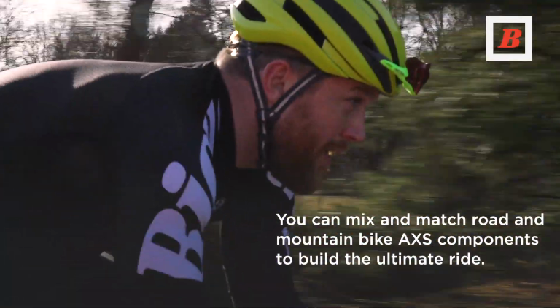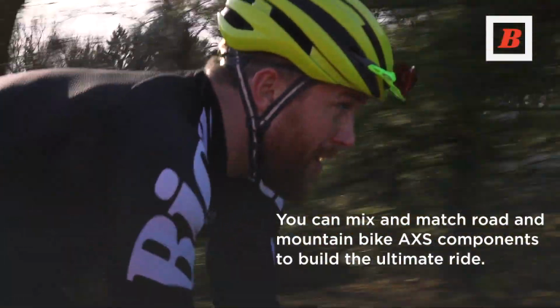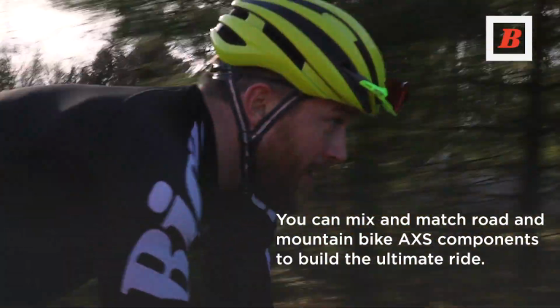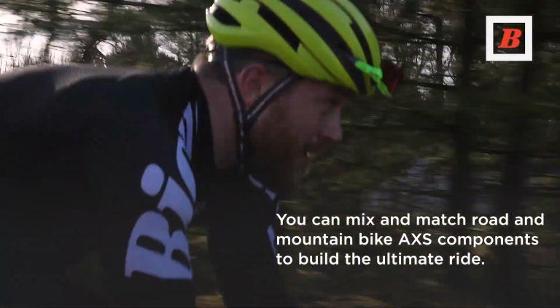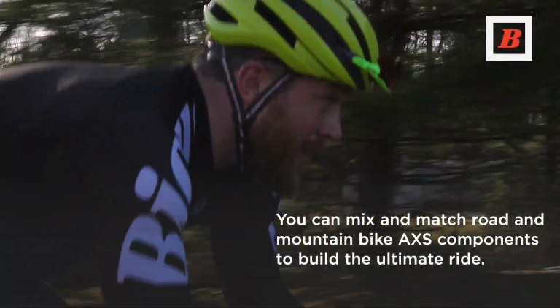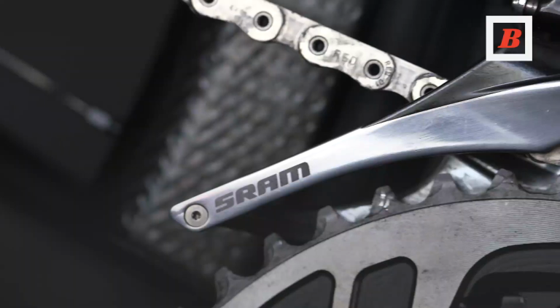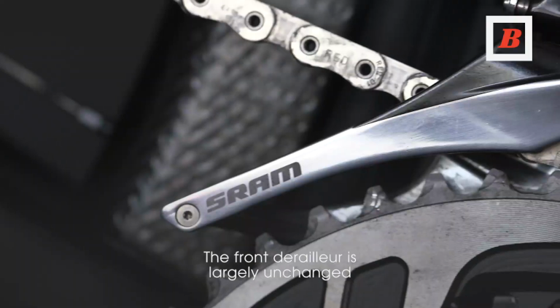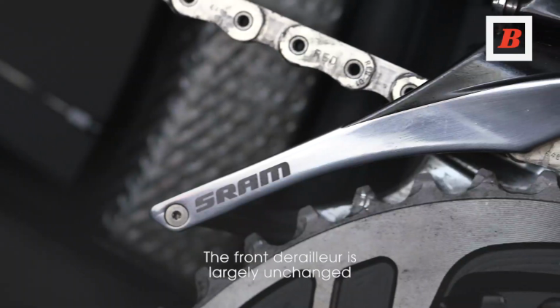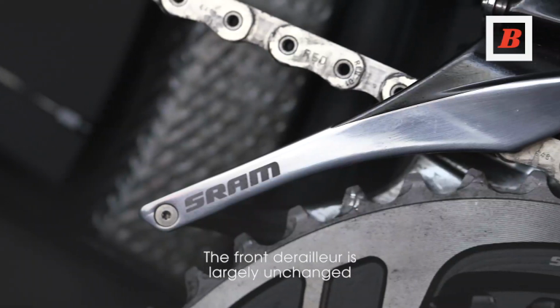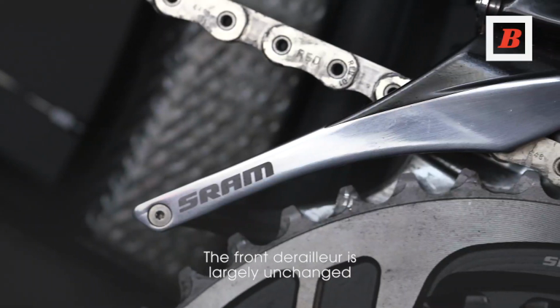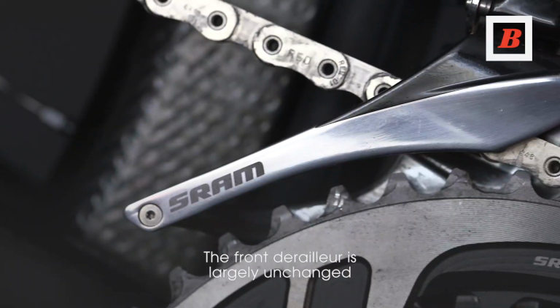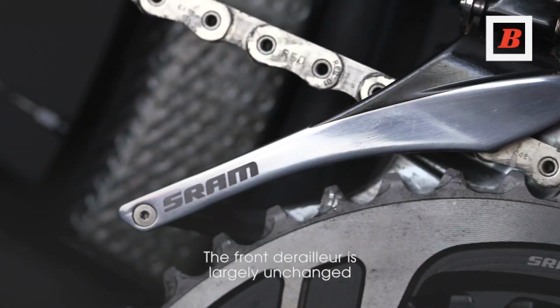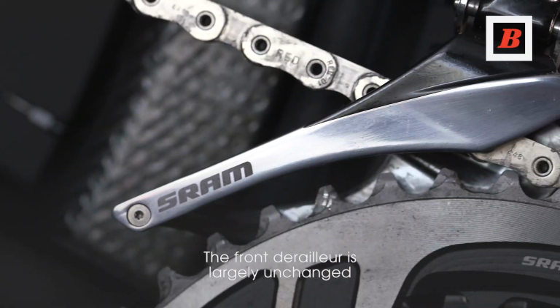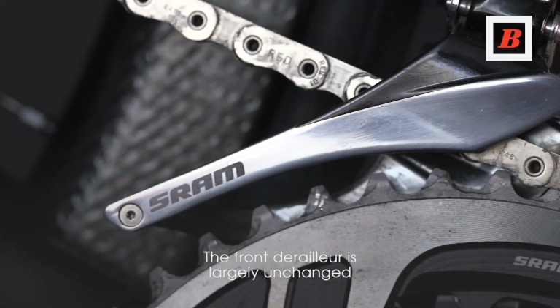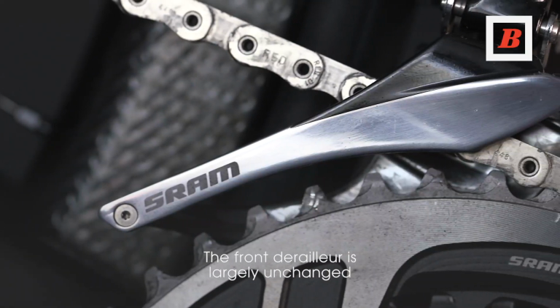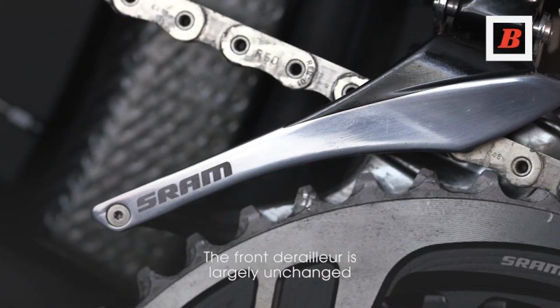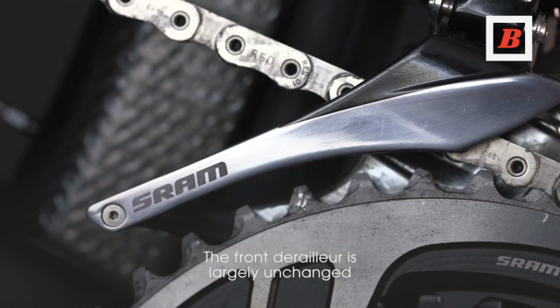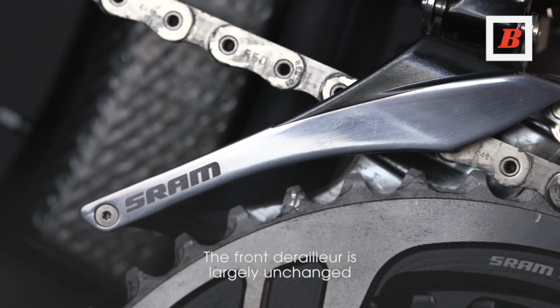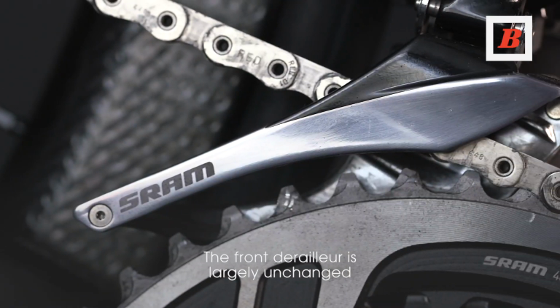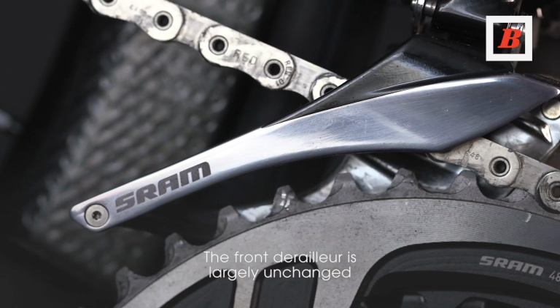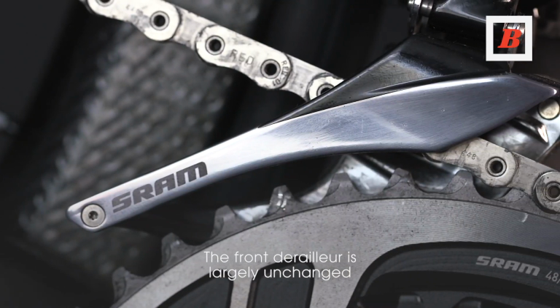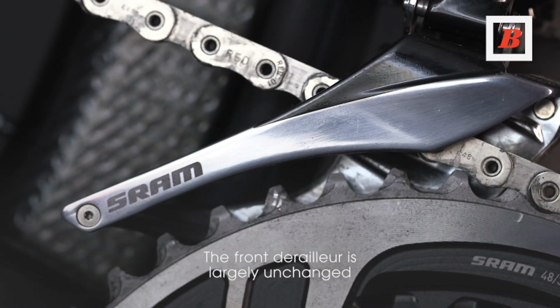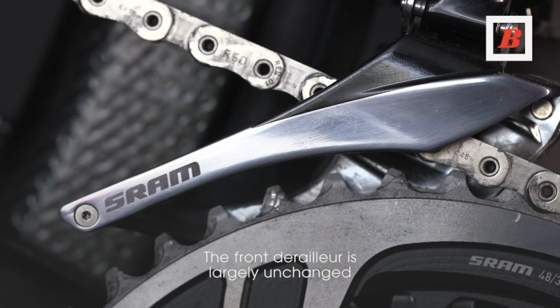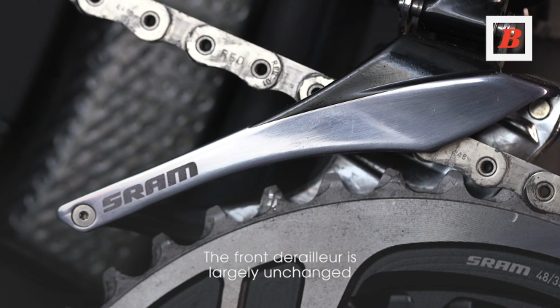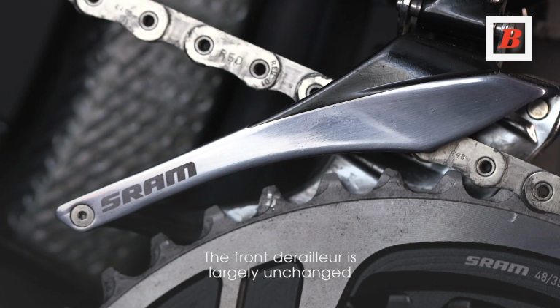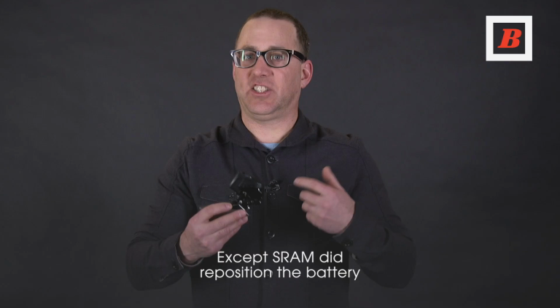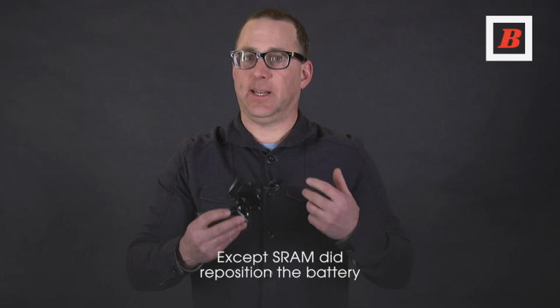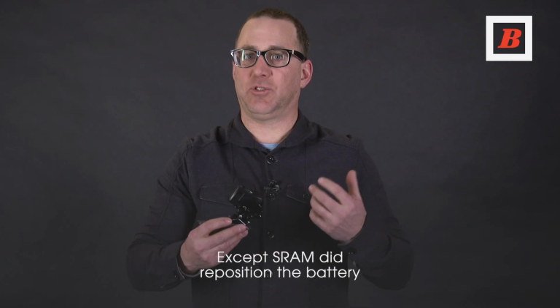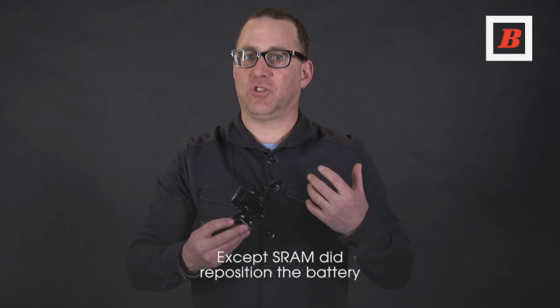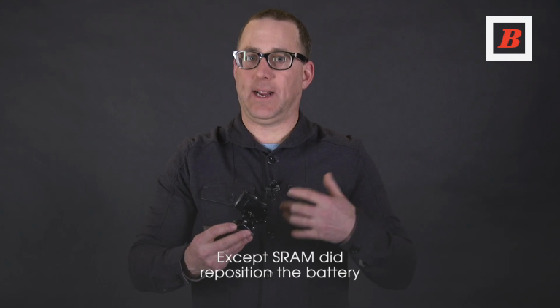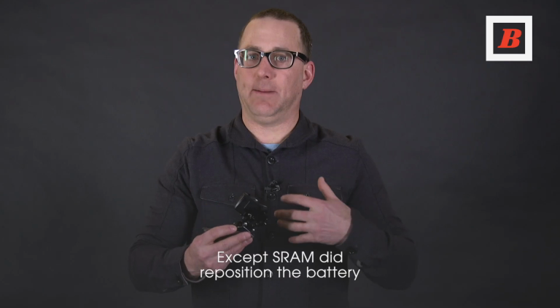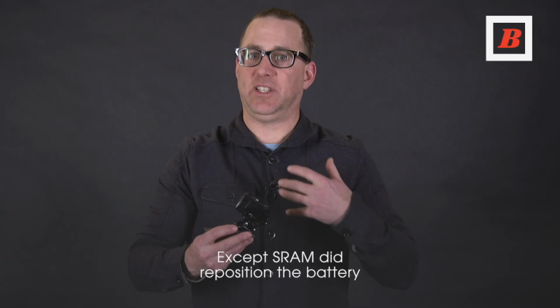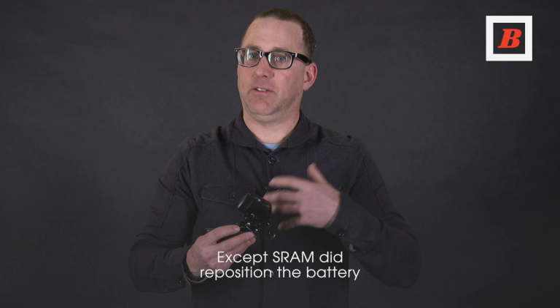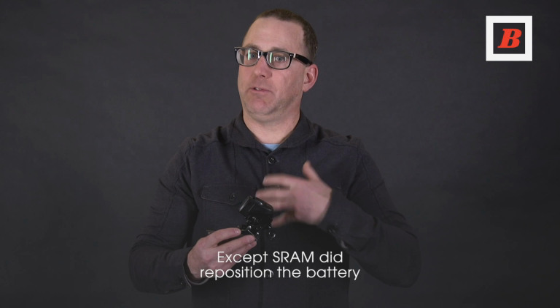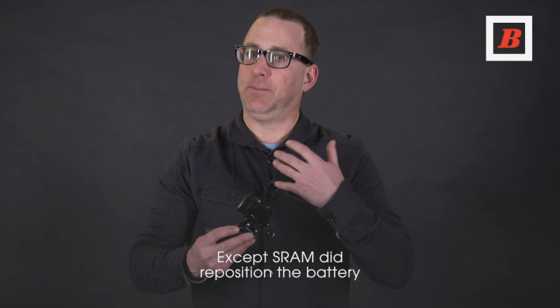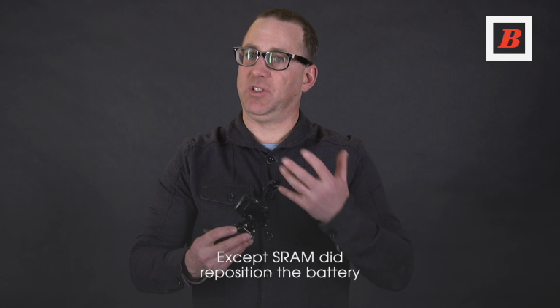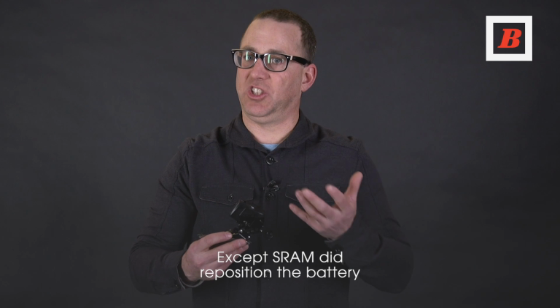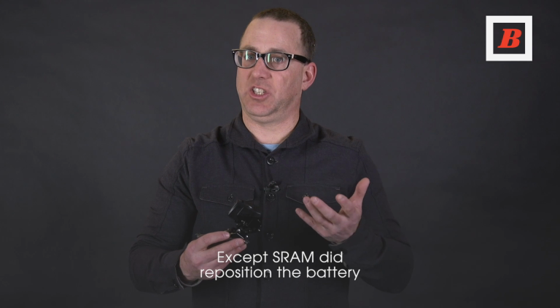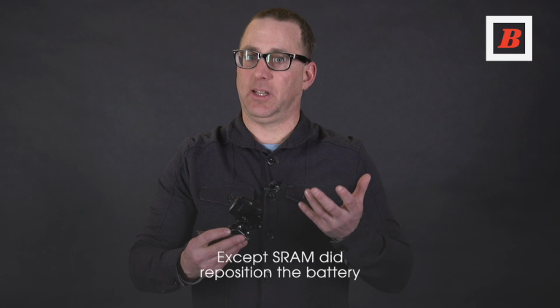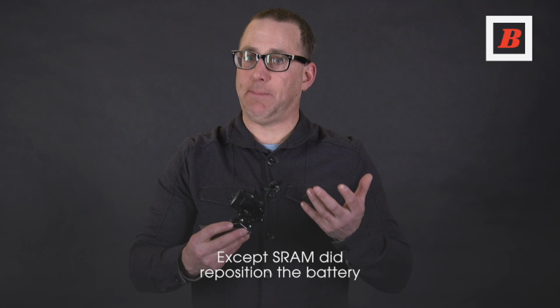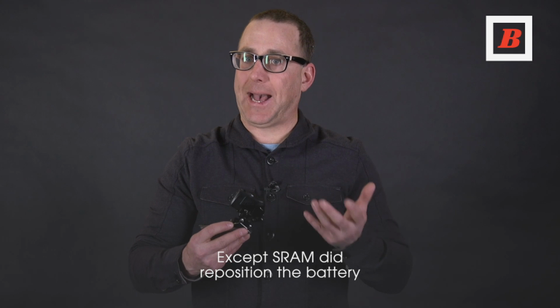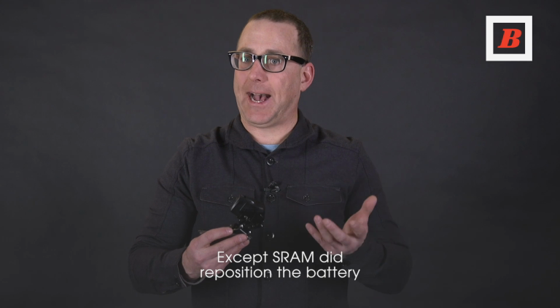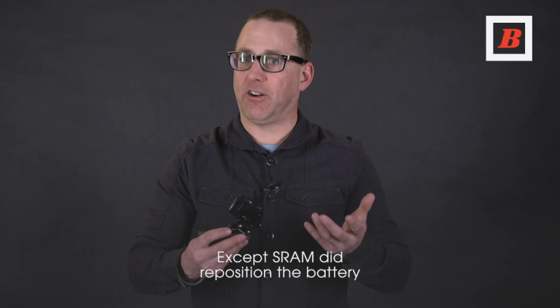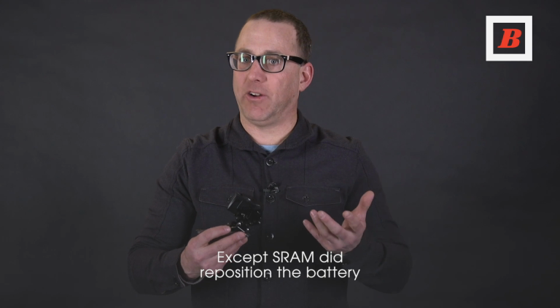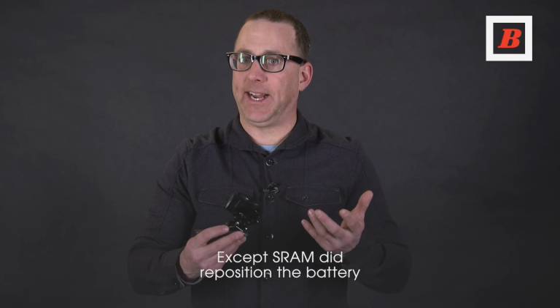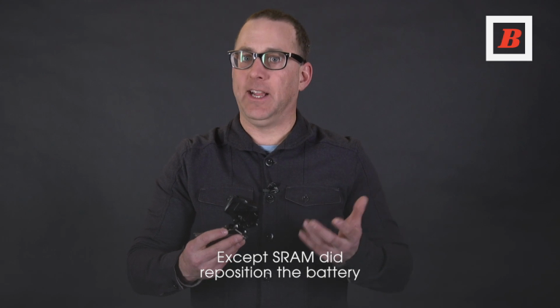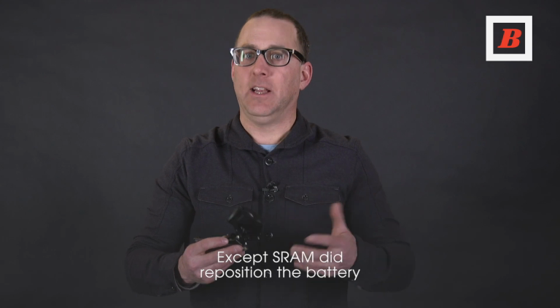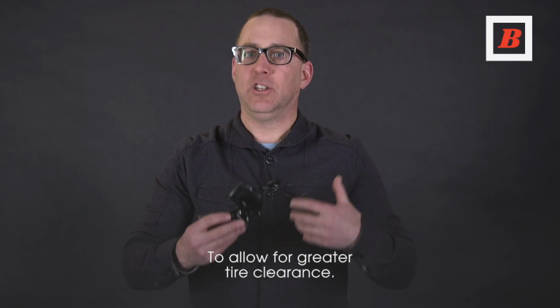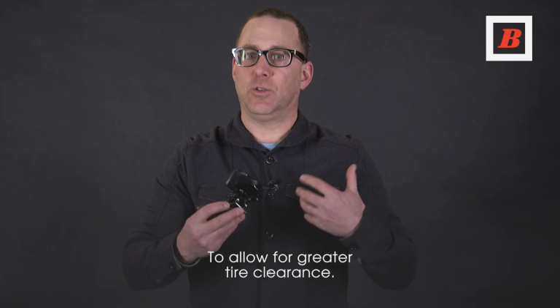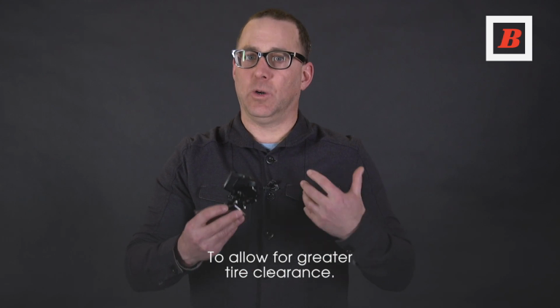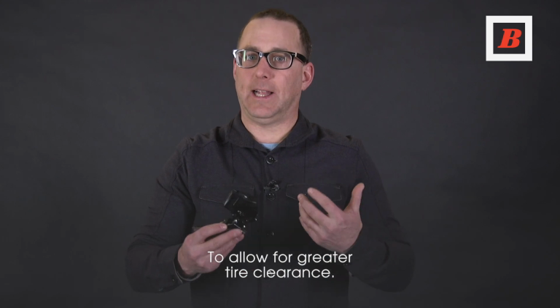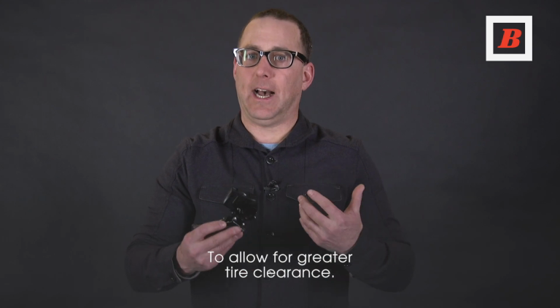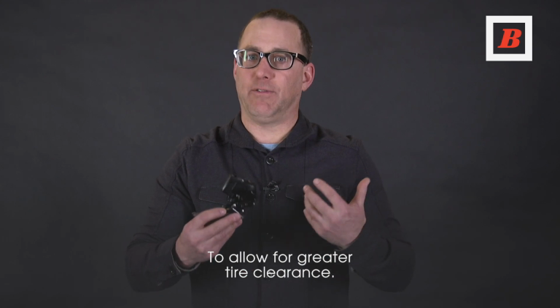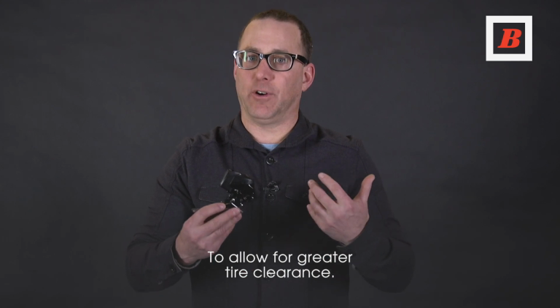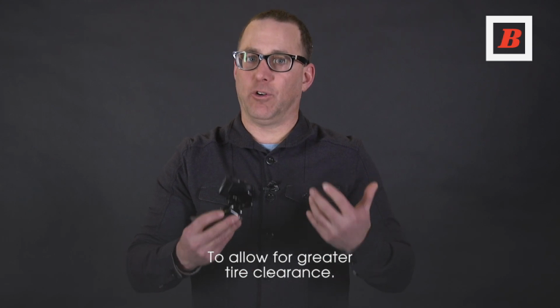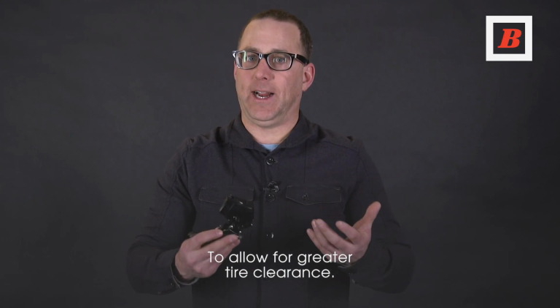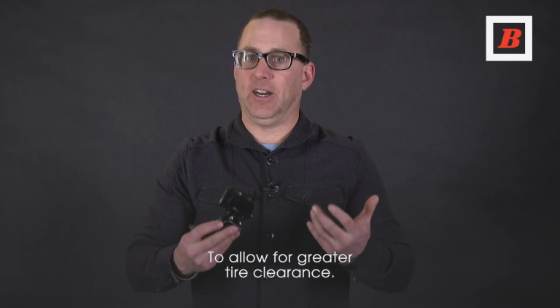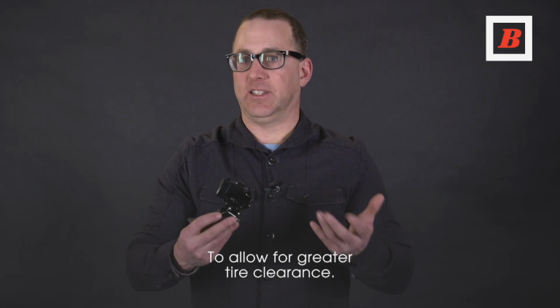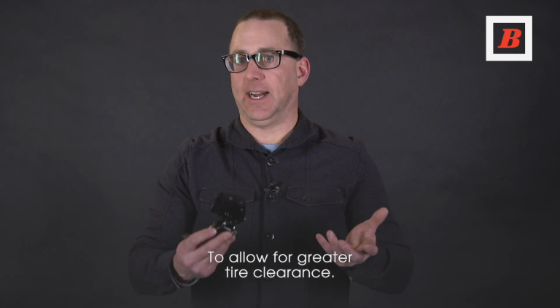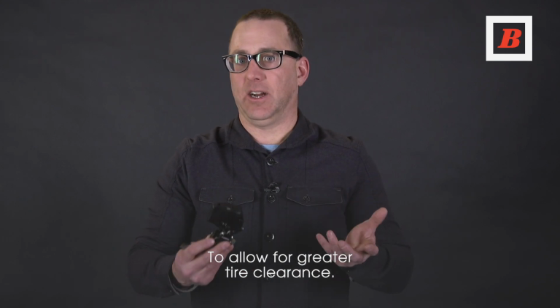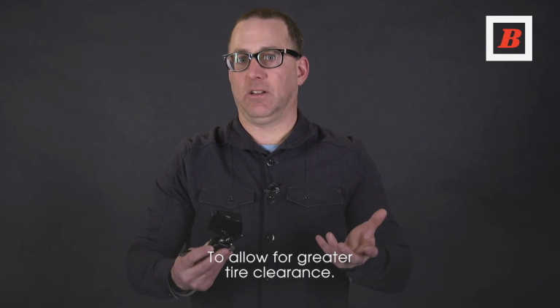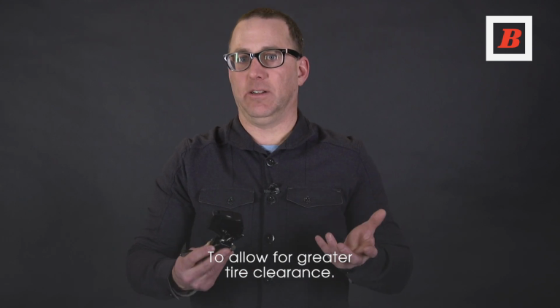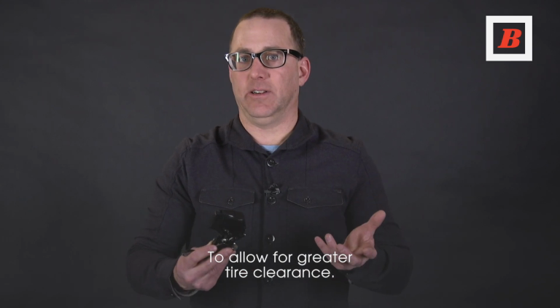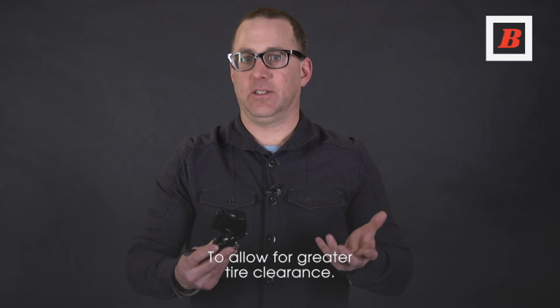The front derailleur is largely unchanged, except SRAM did reposition the battery to allow for greater tire clearance.